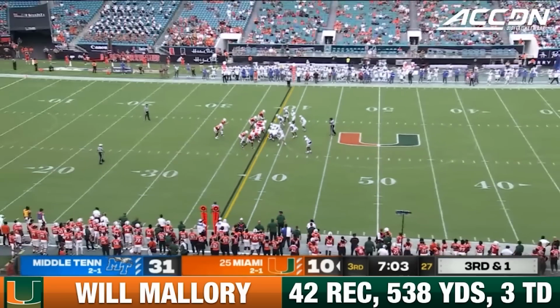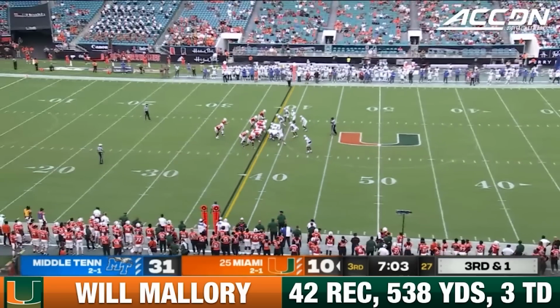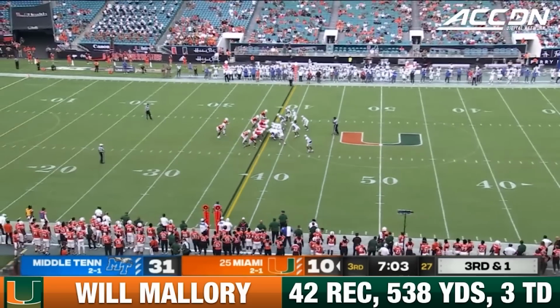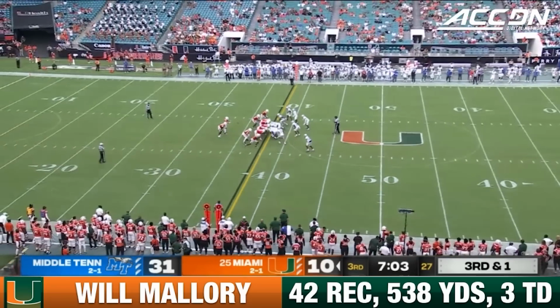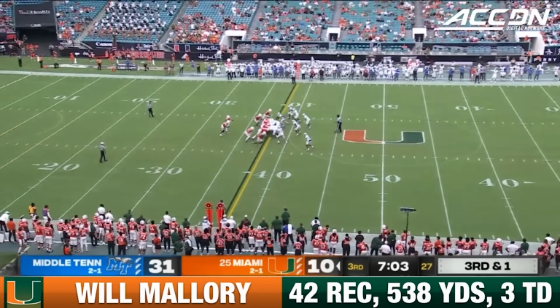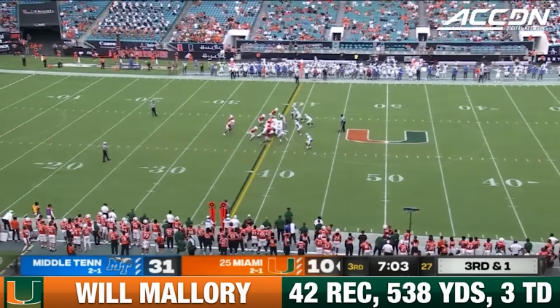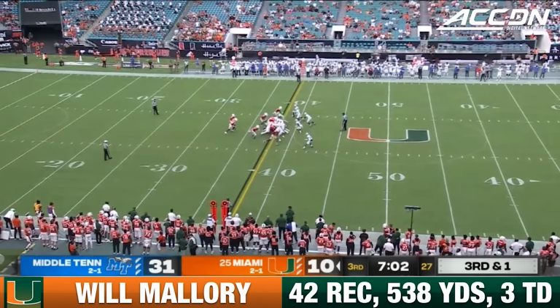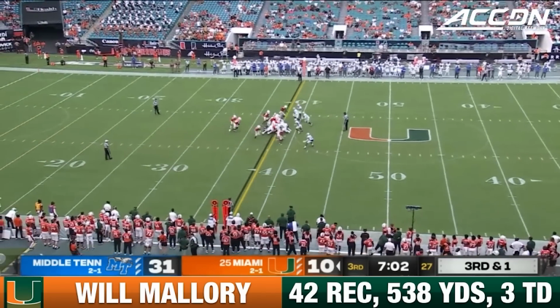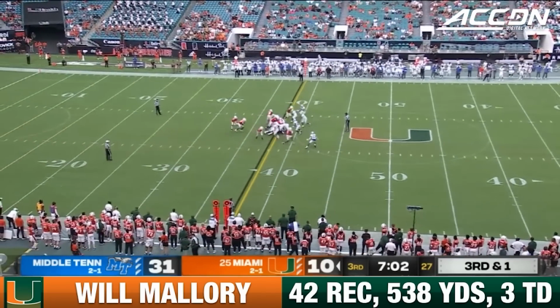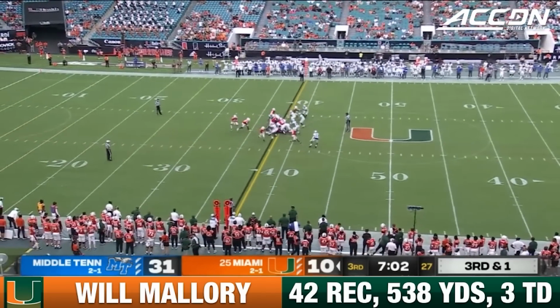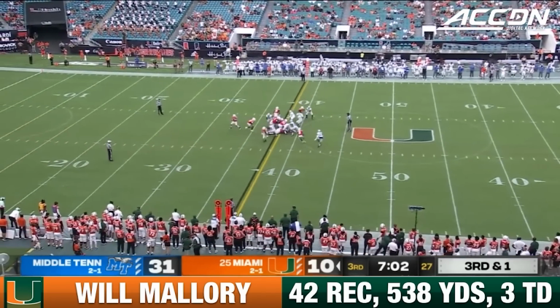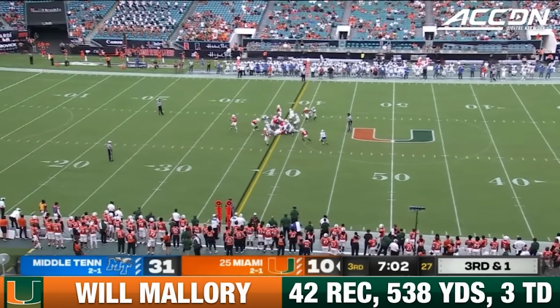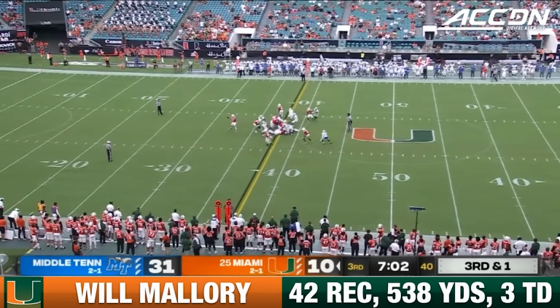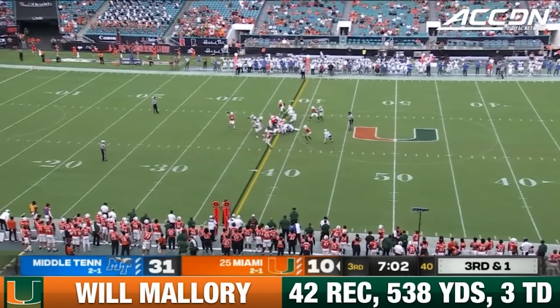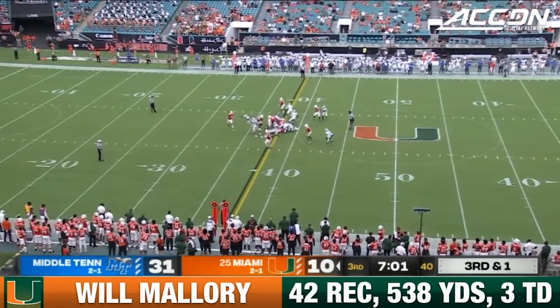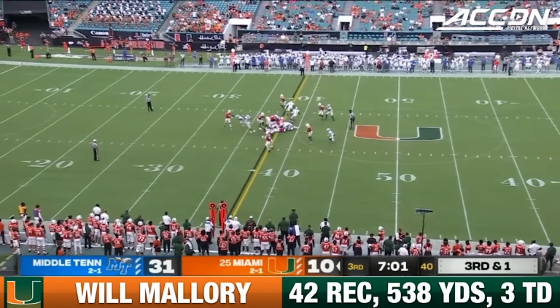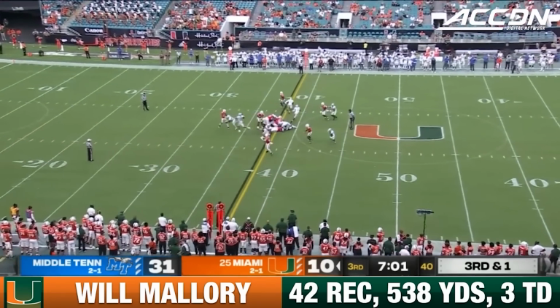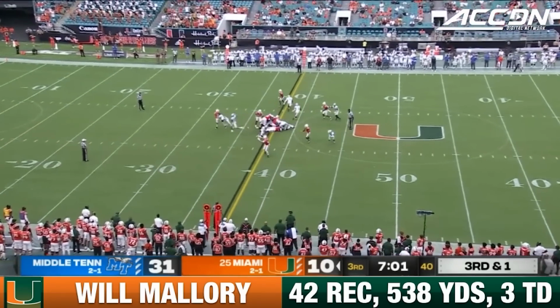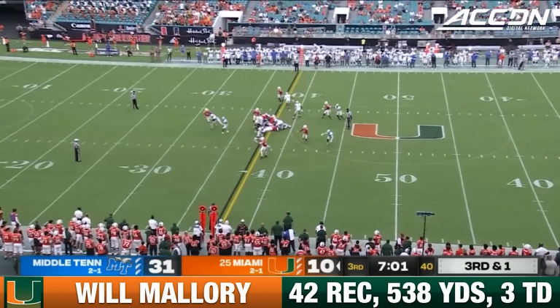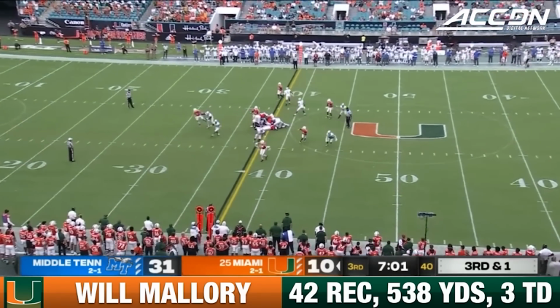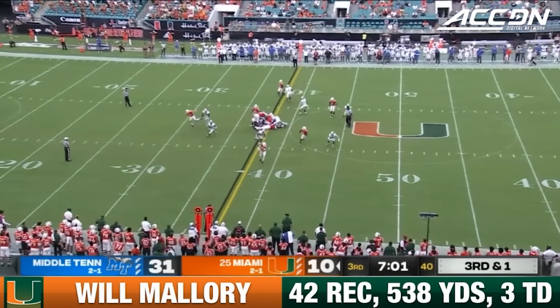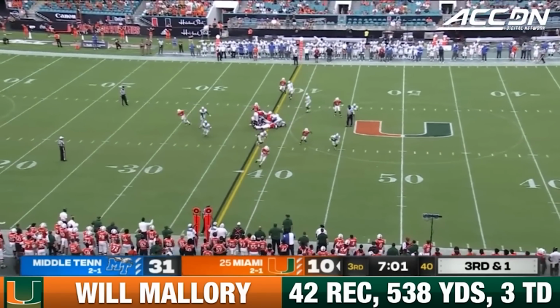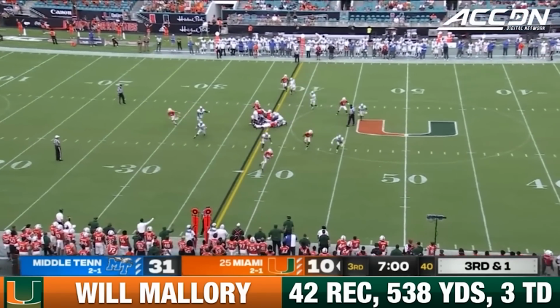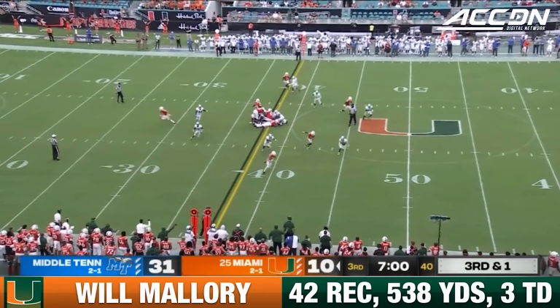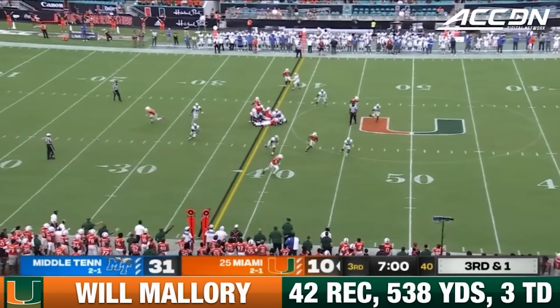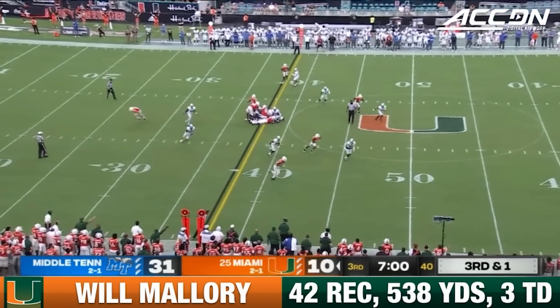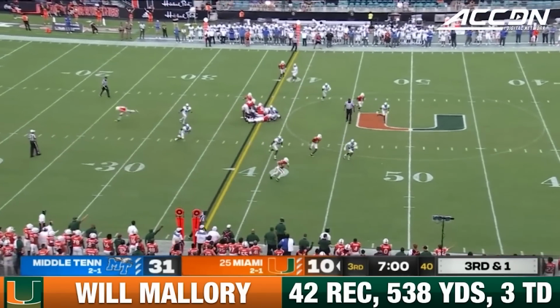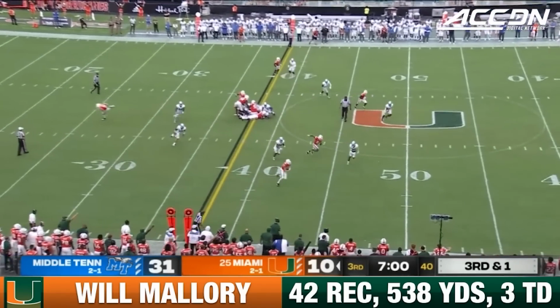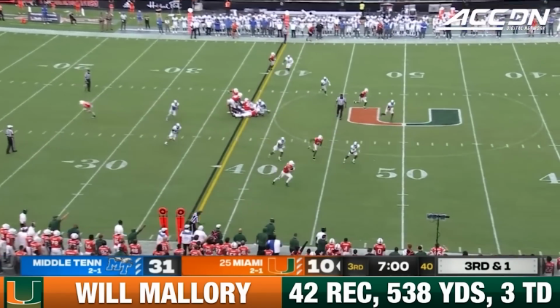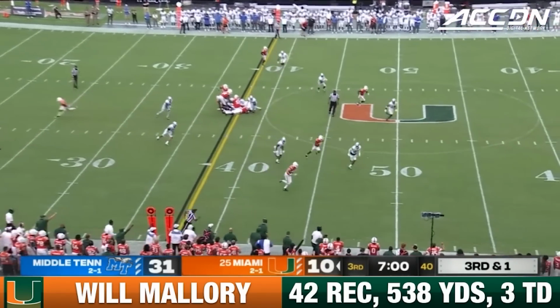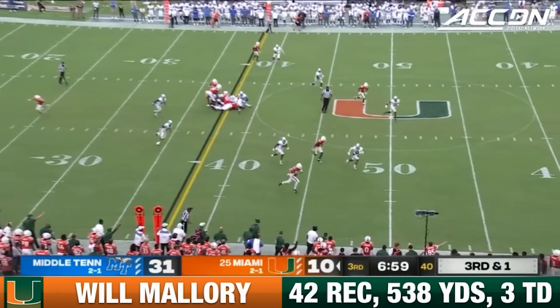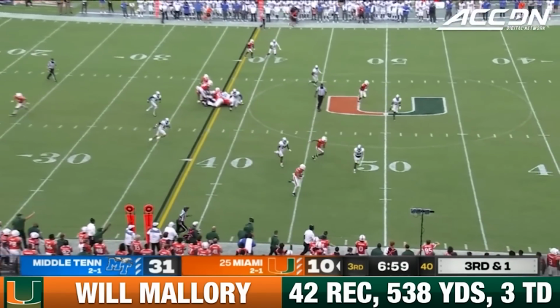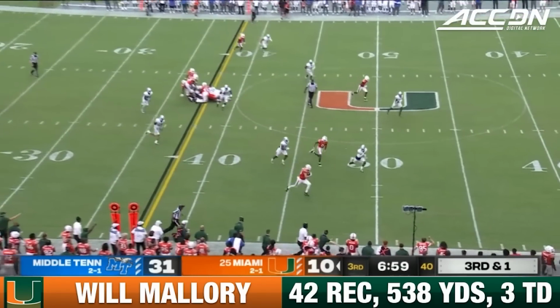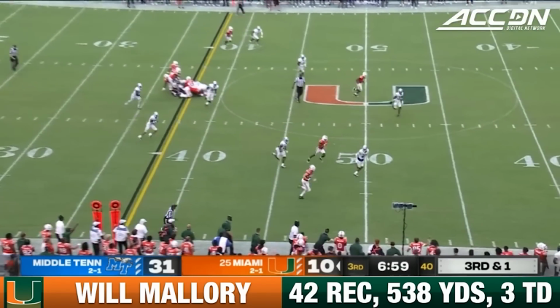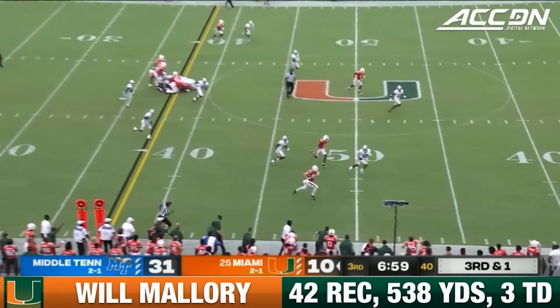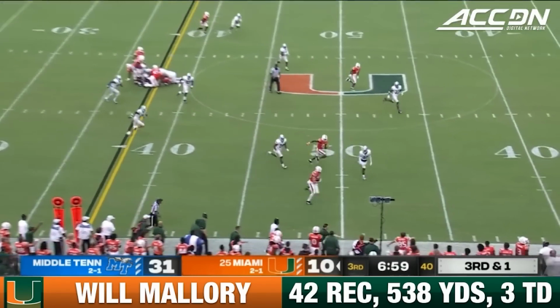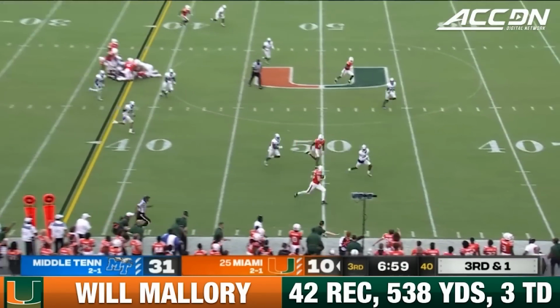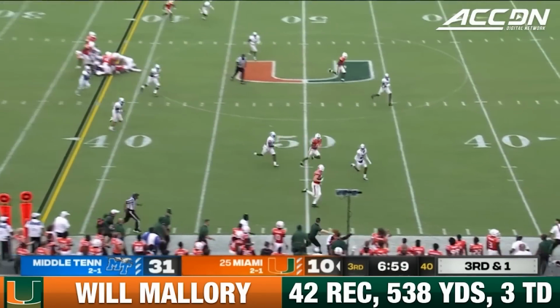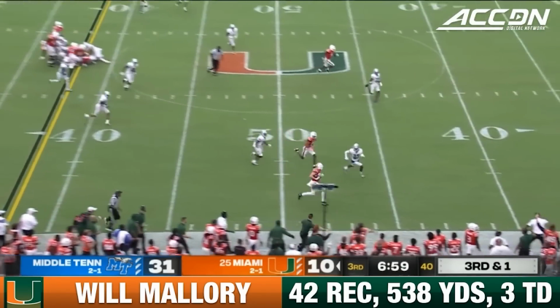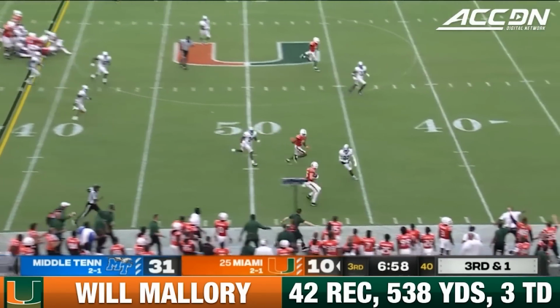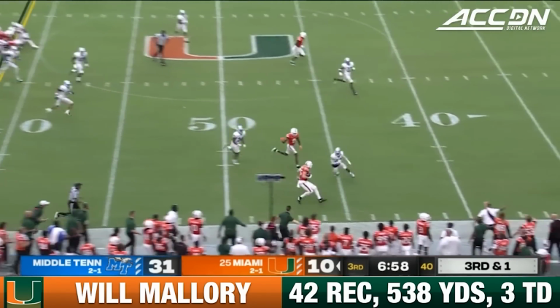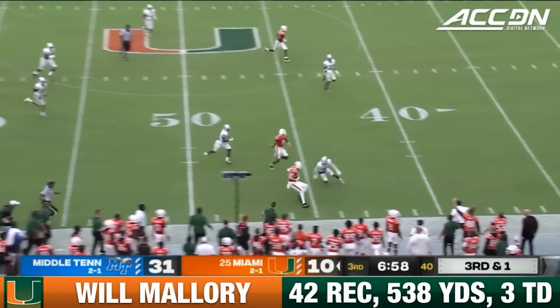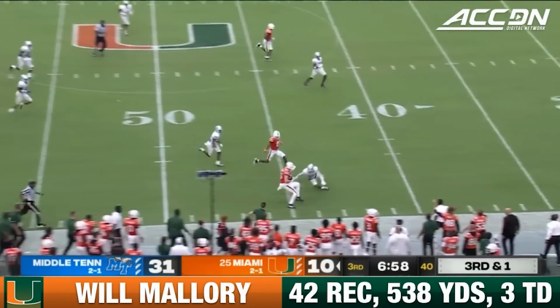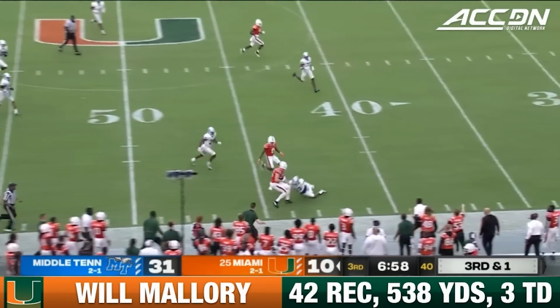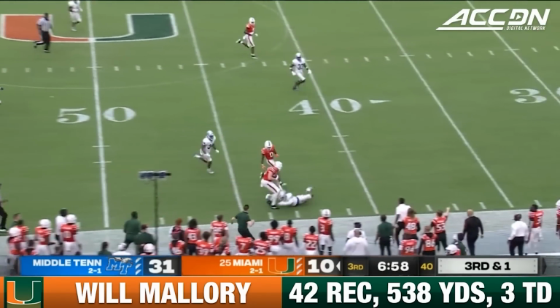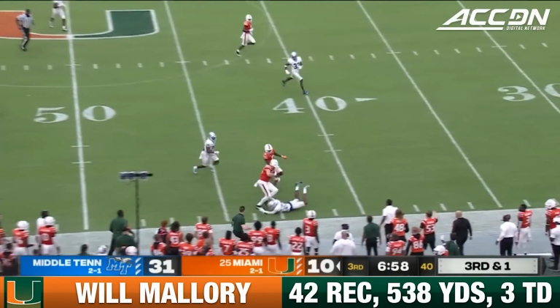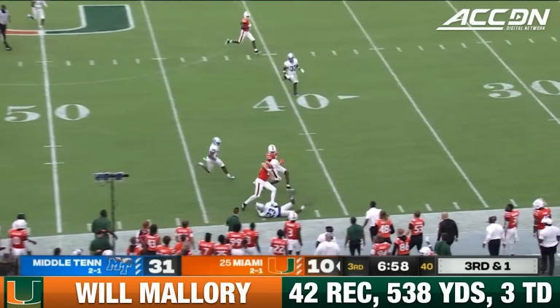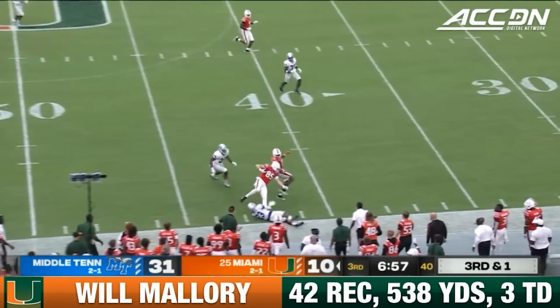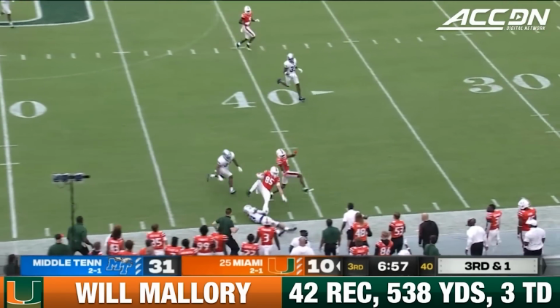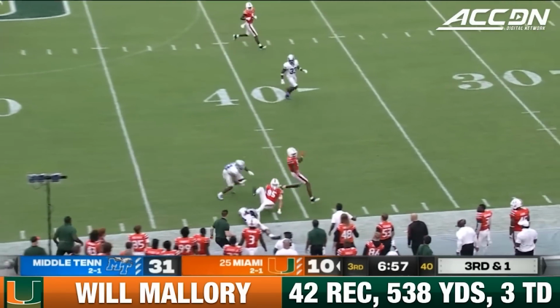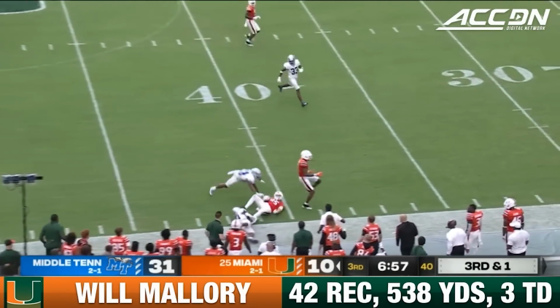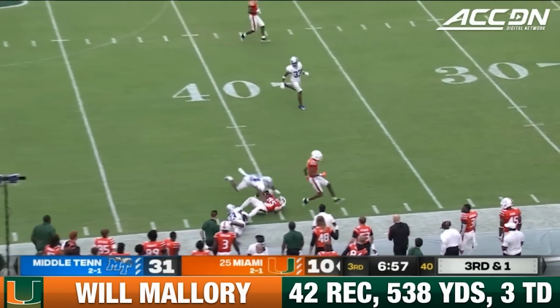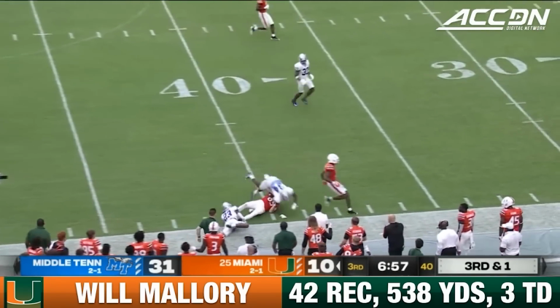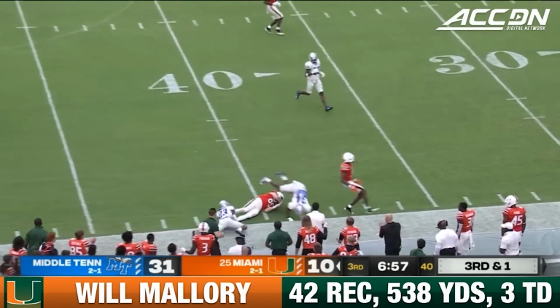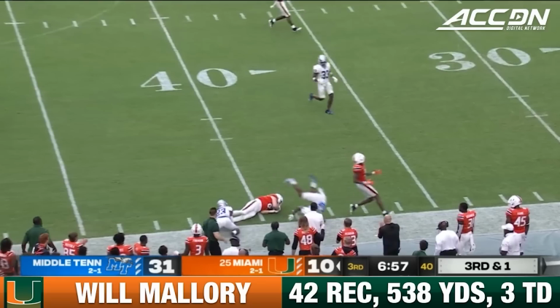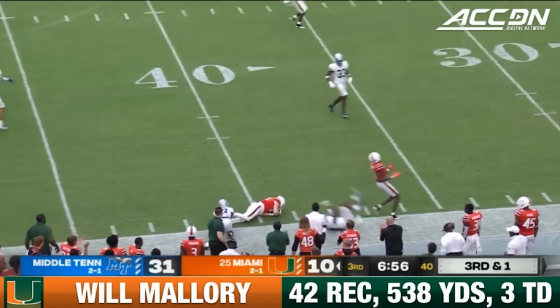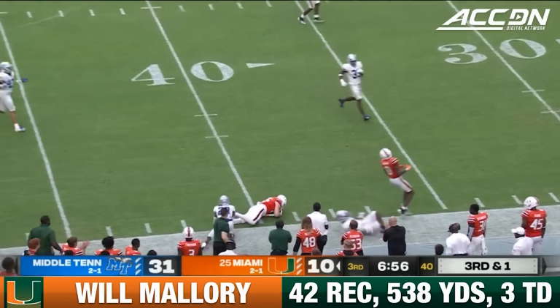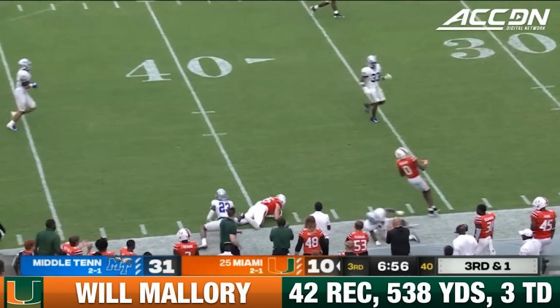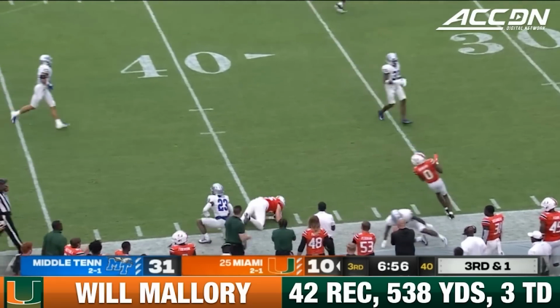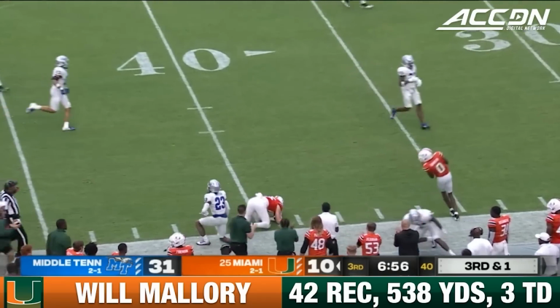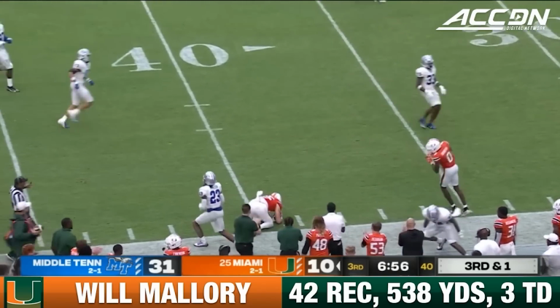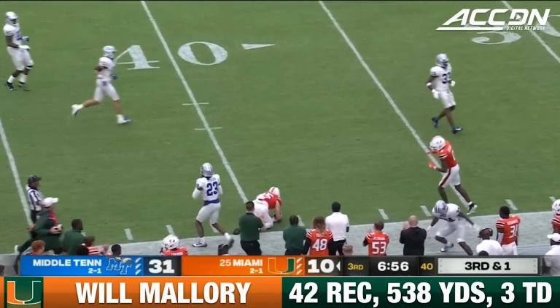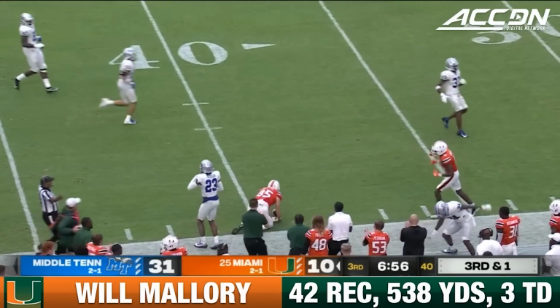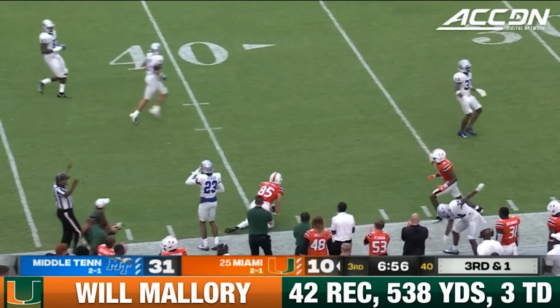Third and less than a yard, fake to Franklin. That's Mallory, he's got a lot of room to run. In the middle, Tennessee territory, dropped at the 40.